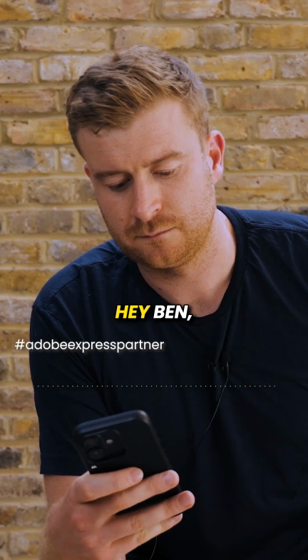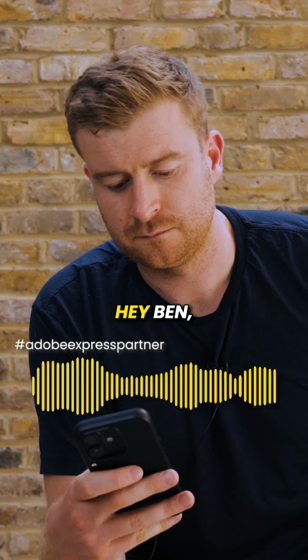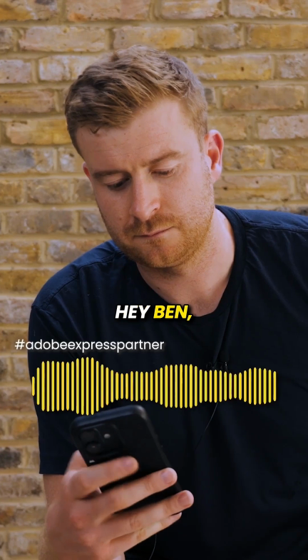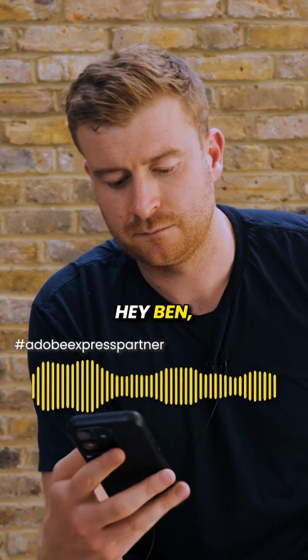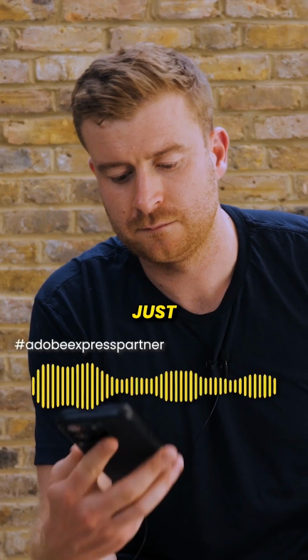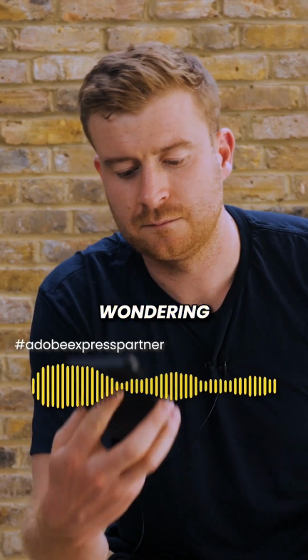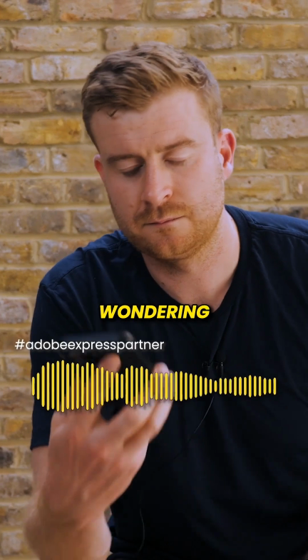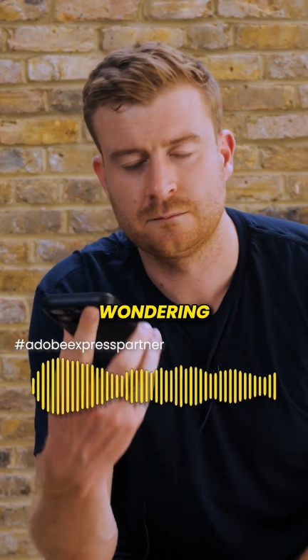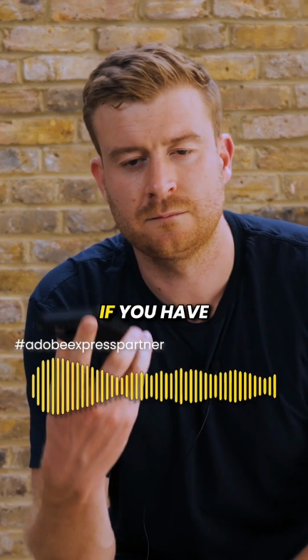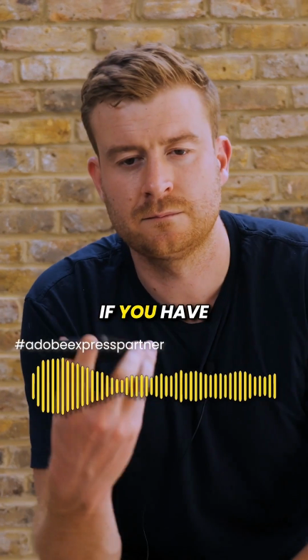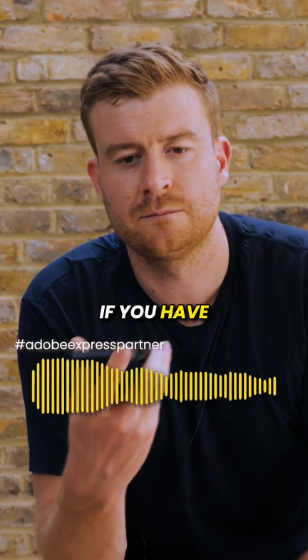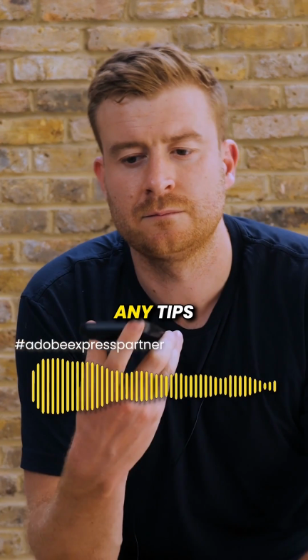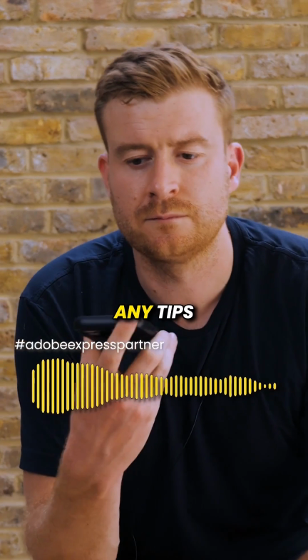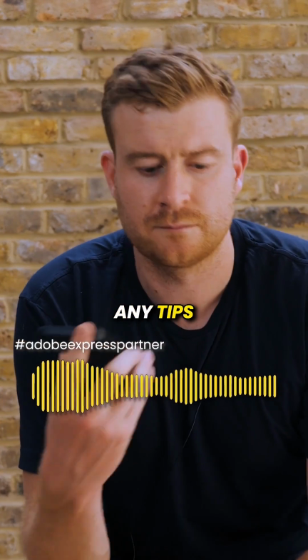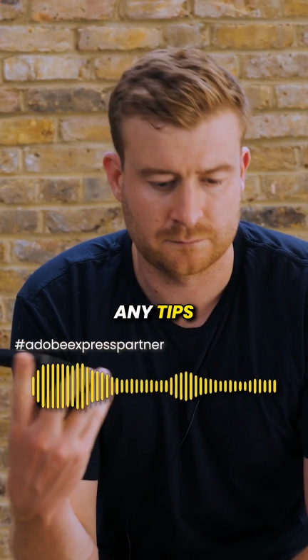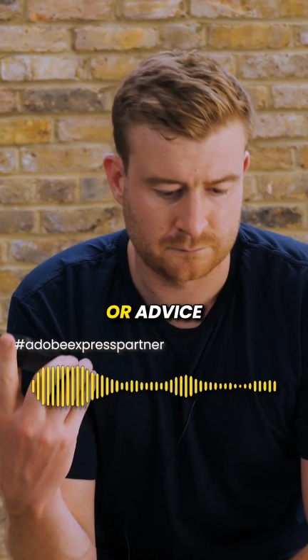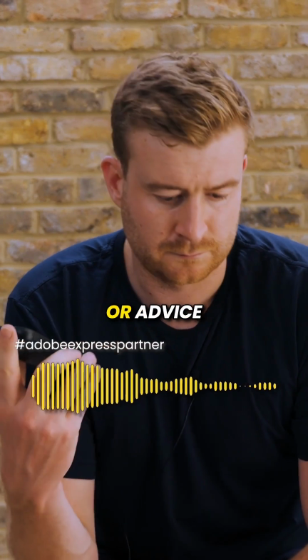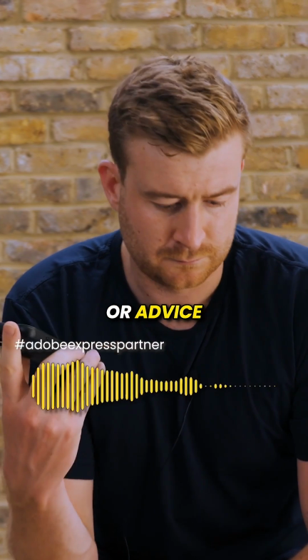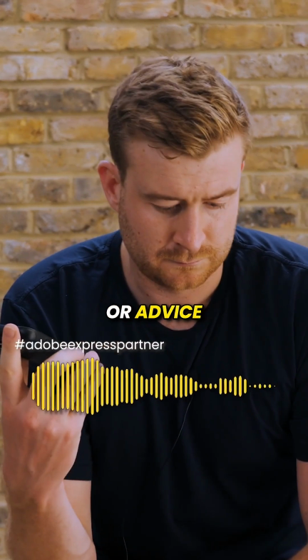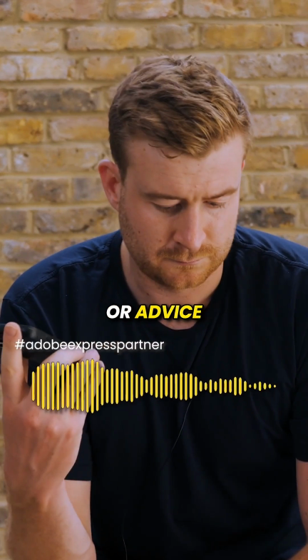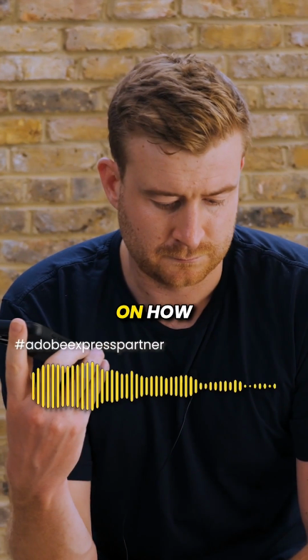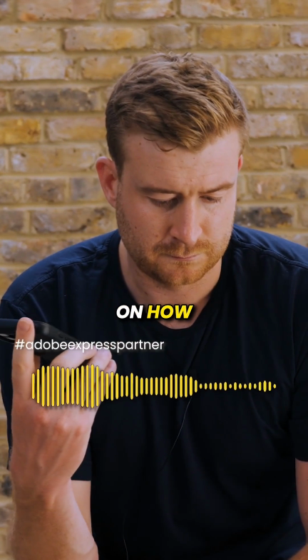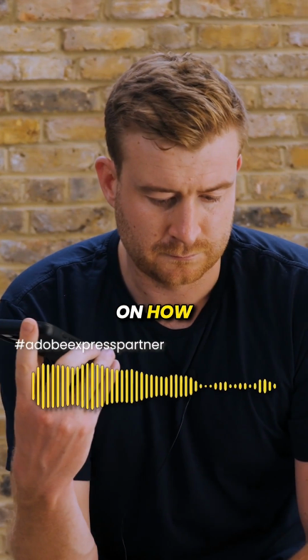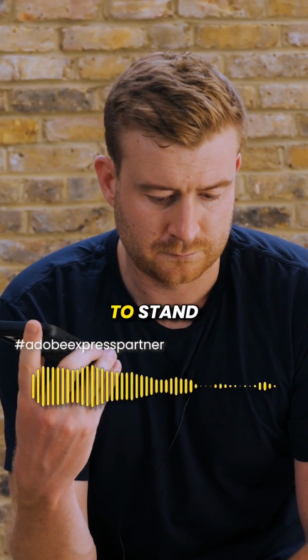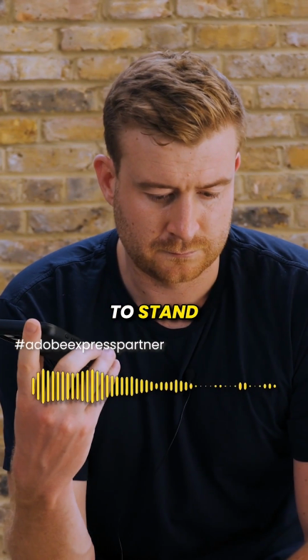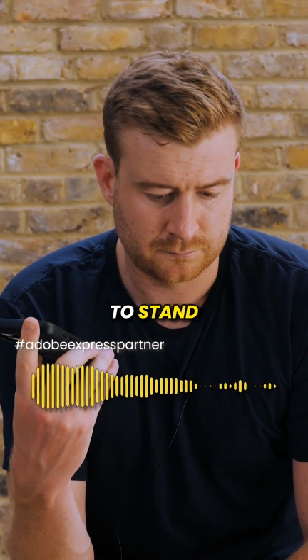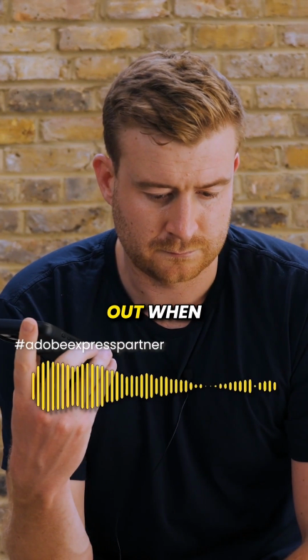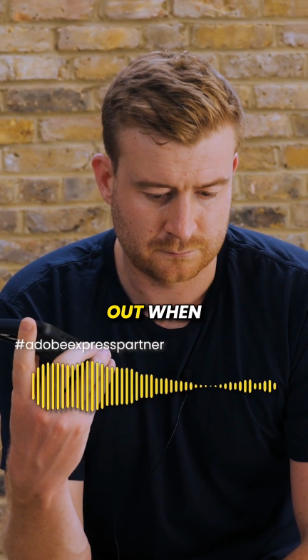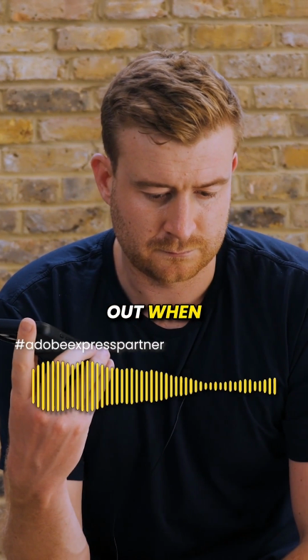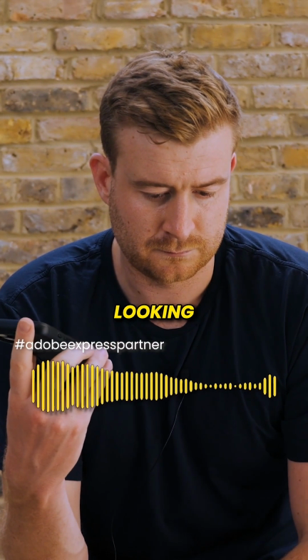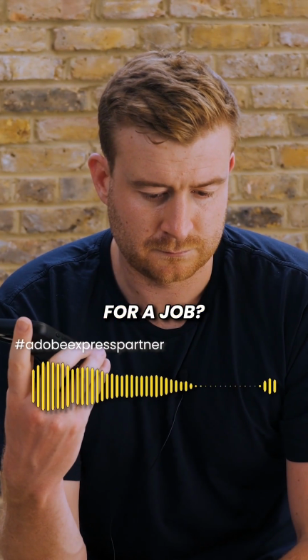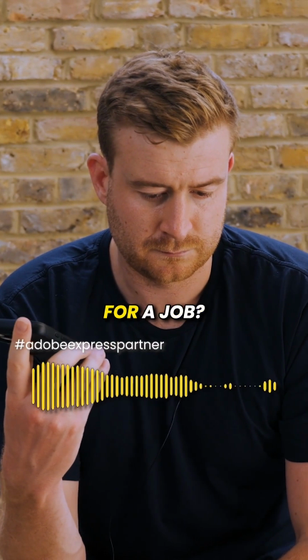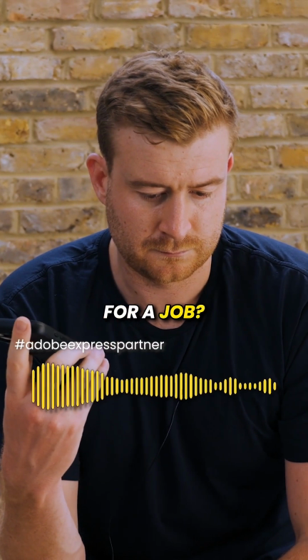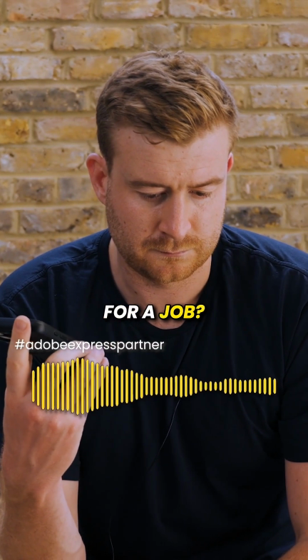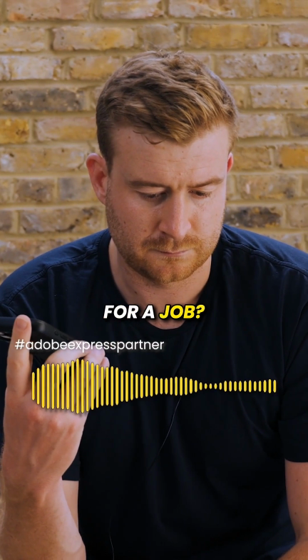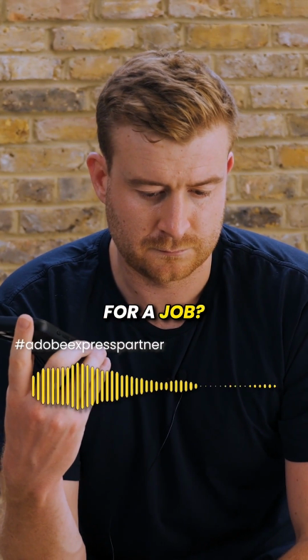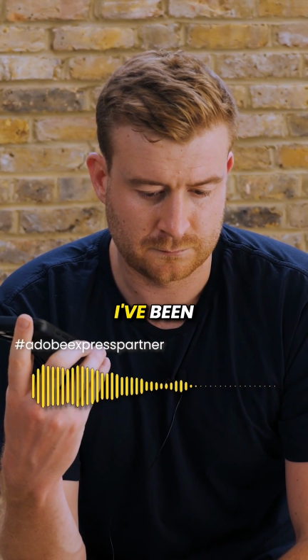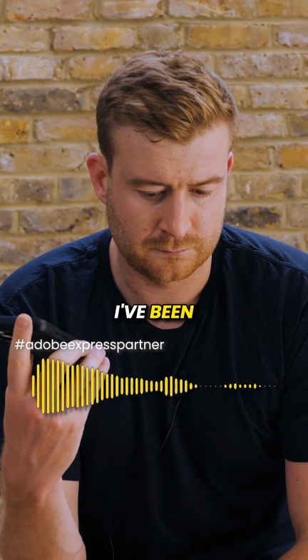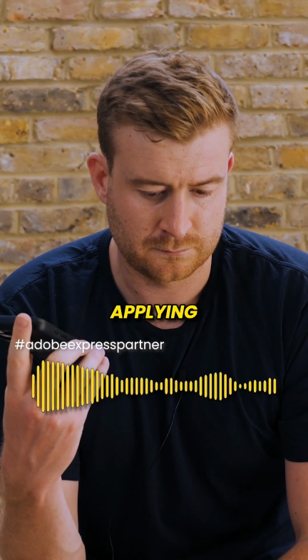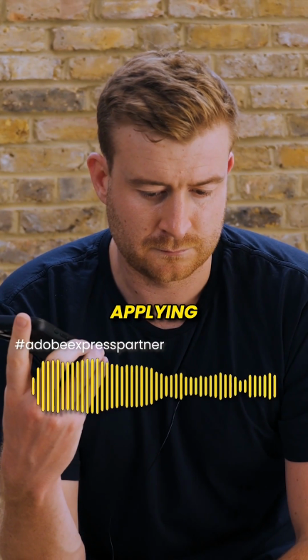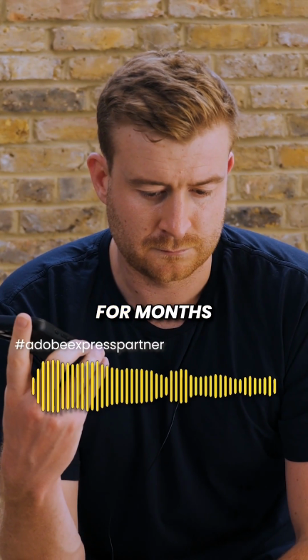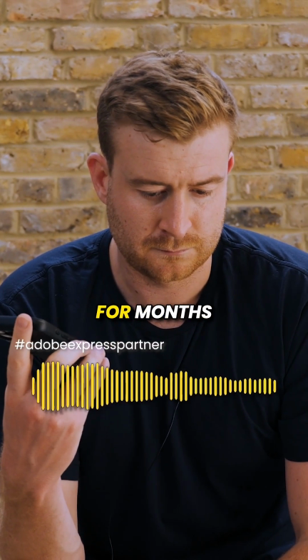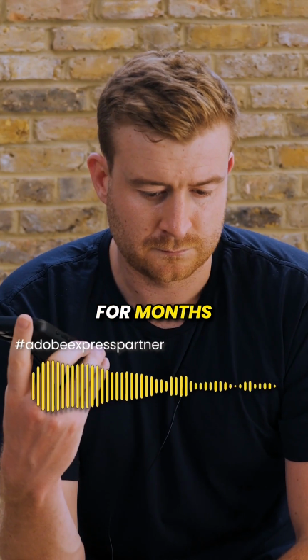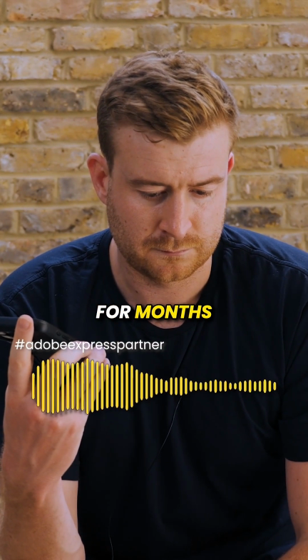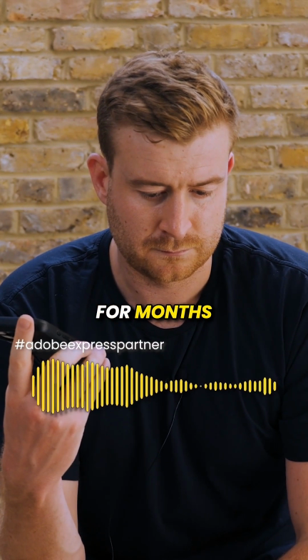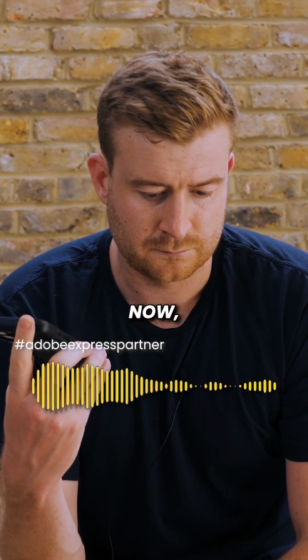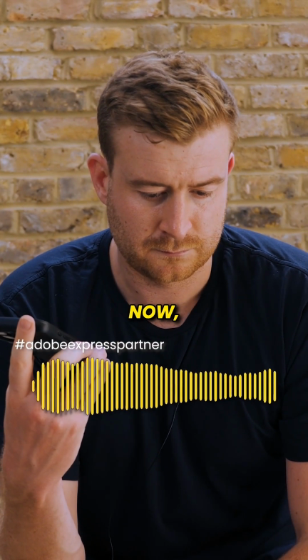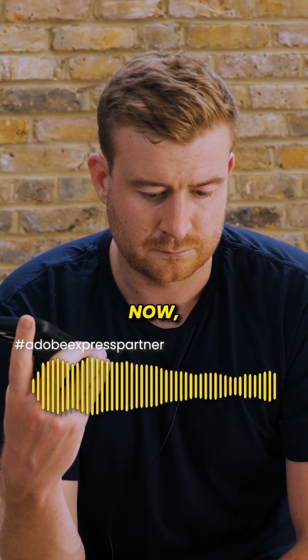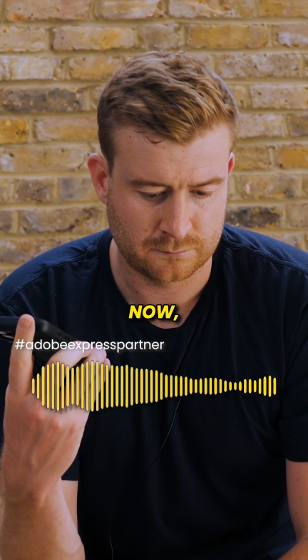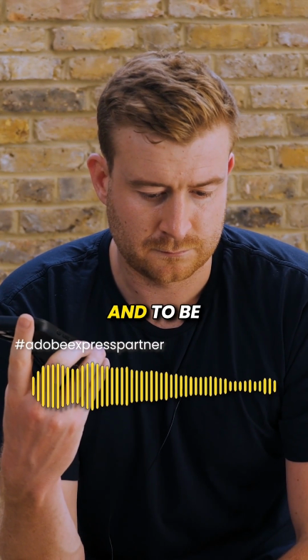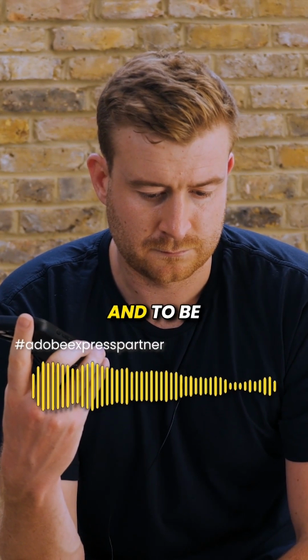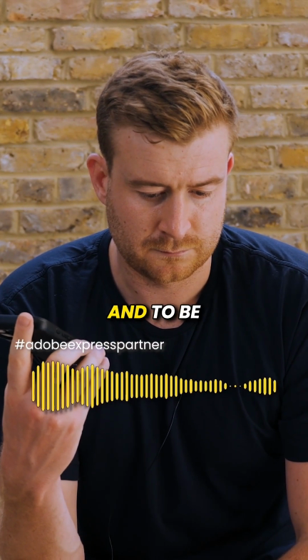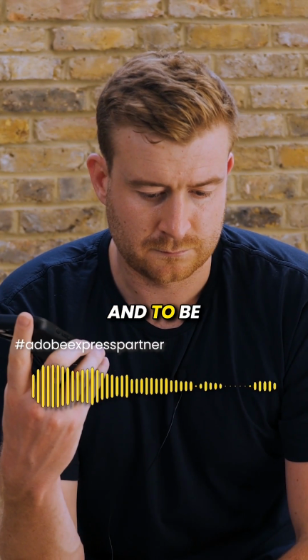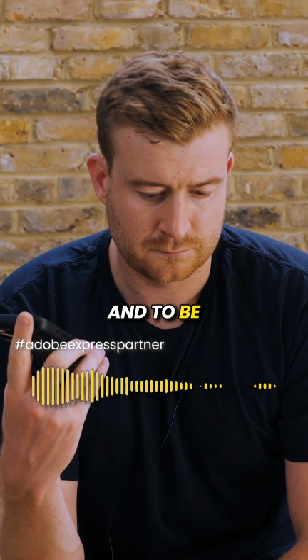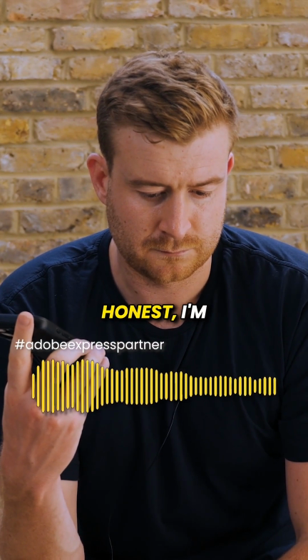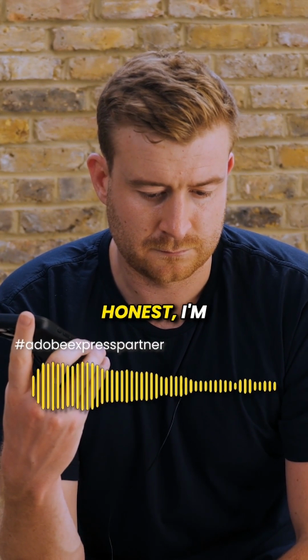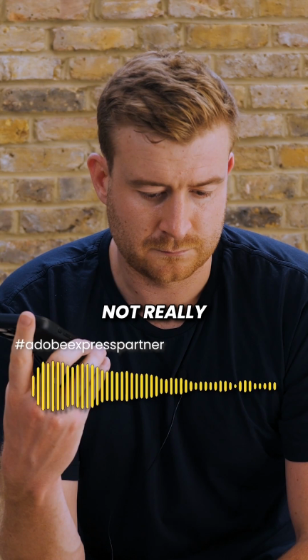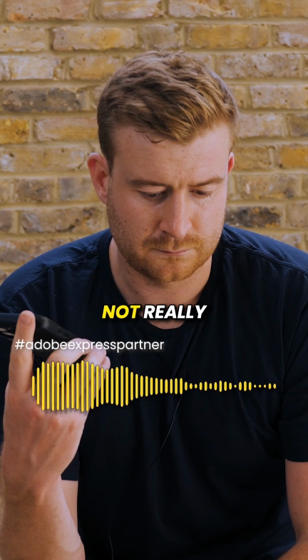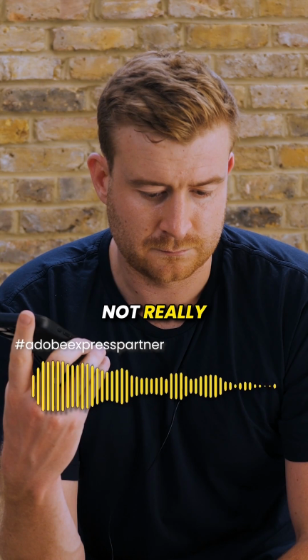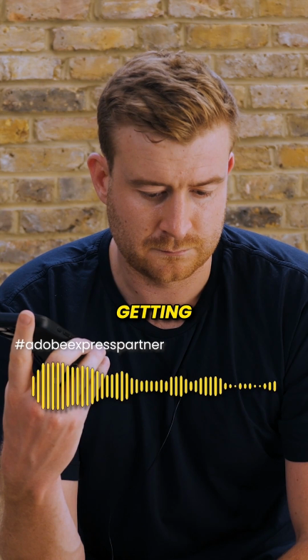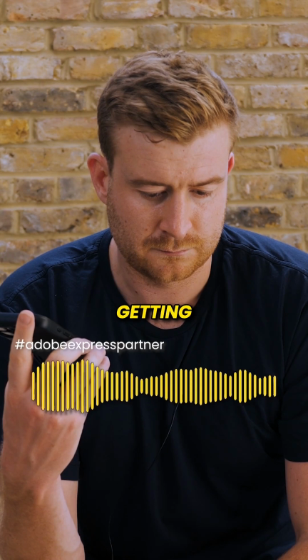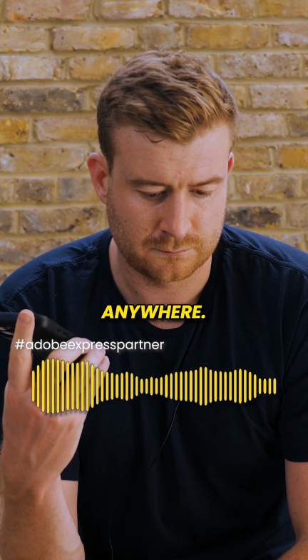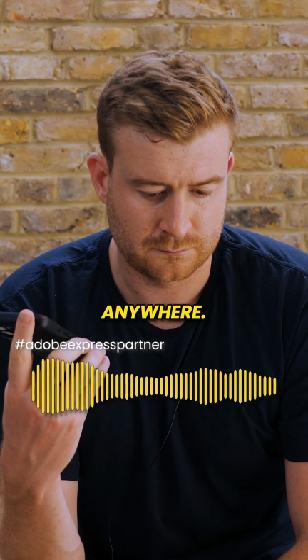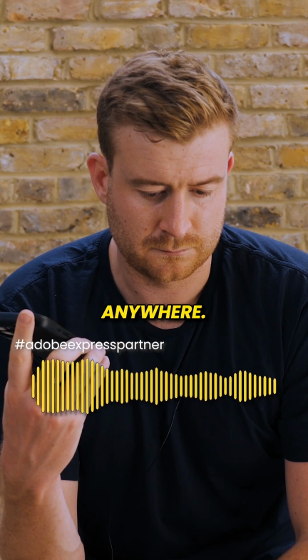Hey Ben, just wondering if you have any tips or advice on how to stand out when looking for a job. I've been applying for months now and to be honest I'm not really getting anywhere.